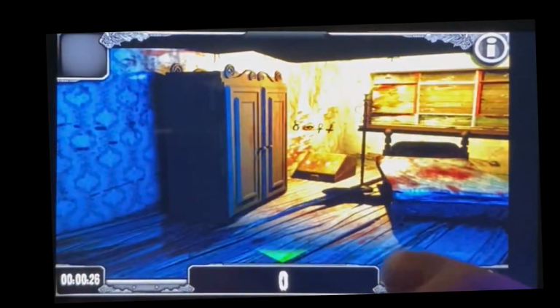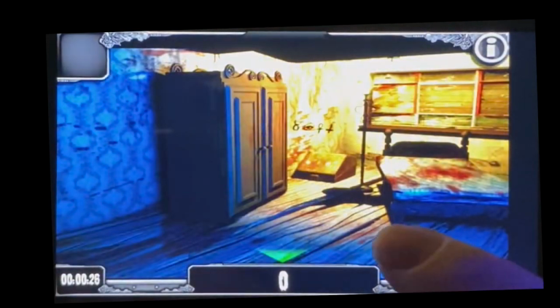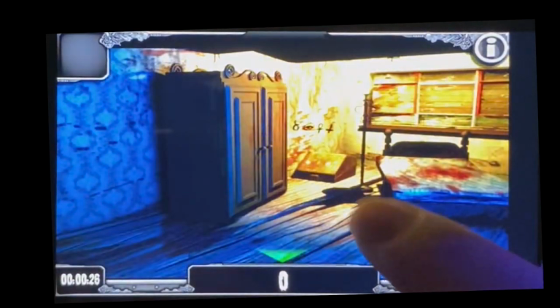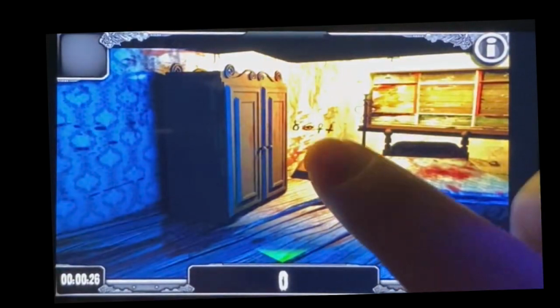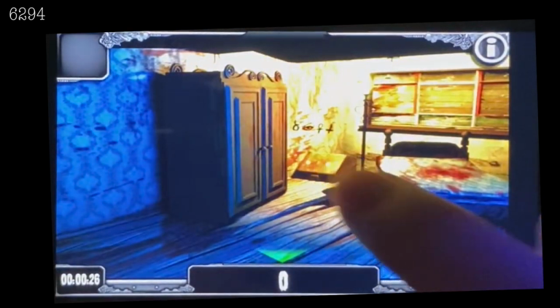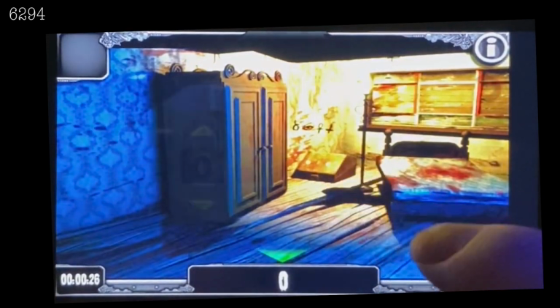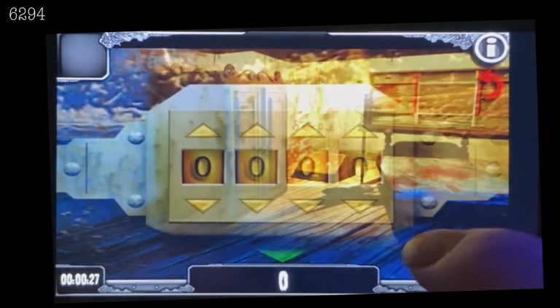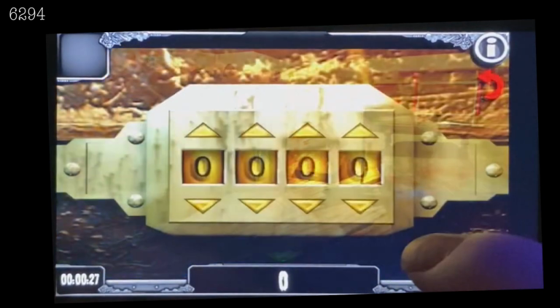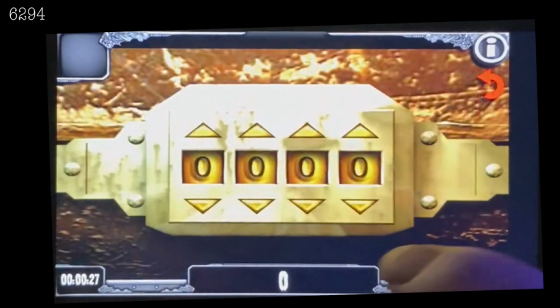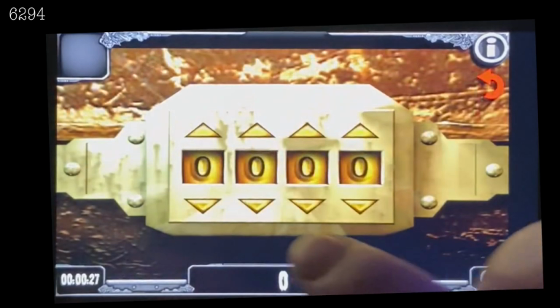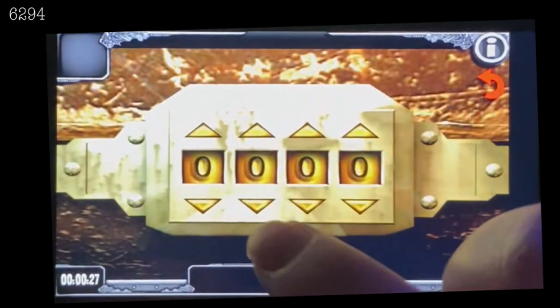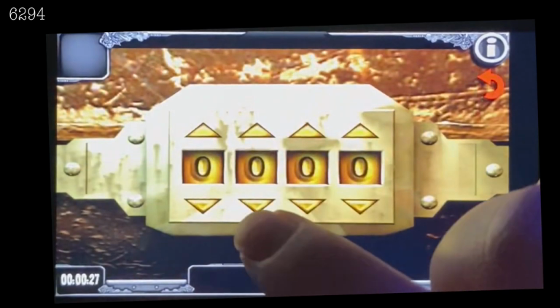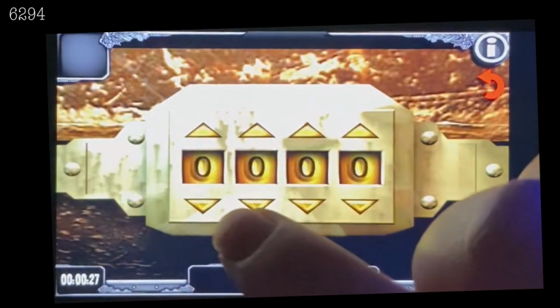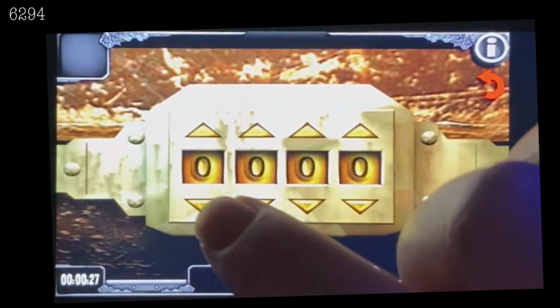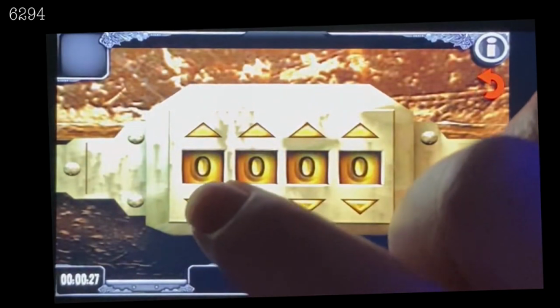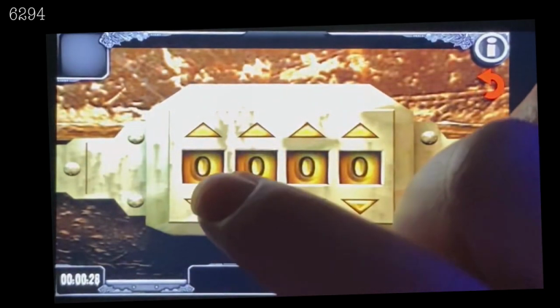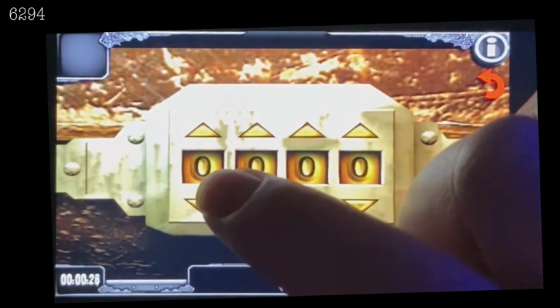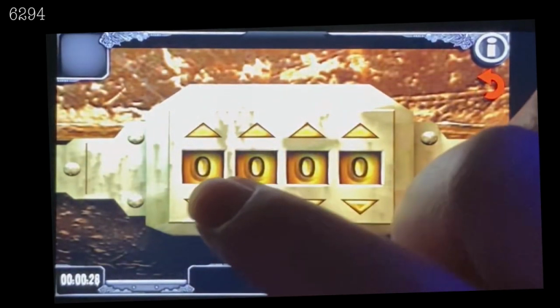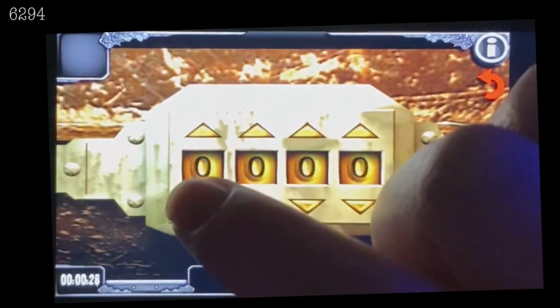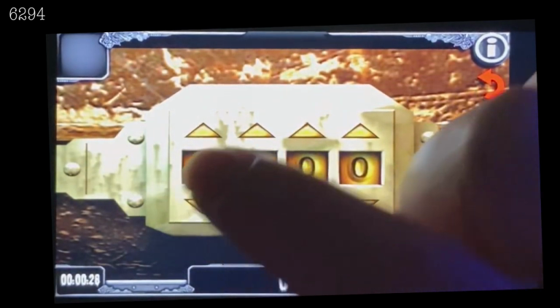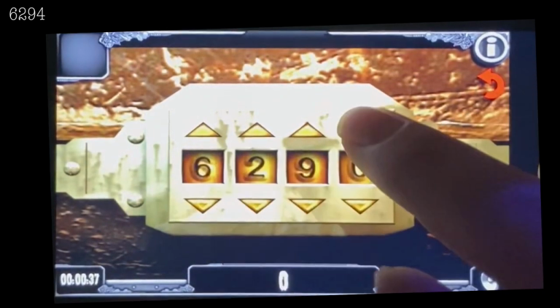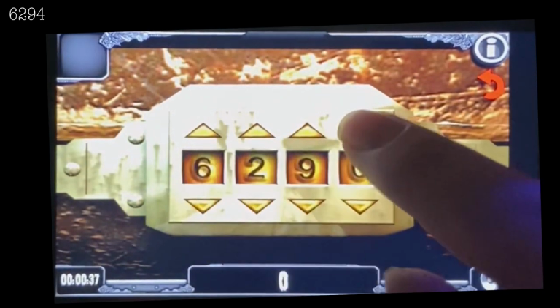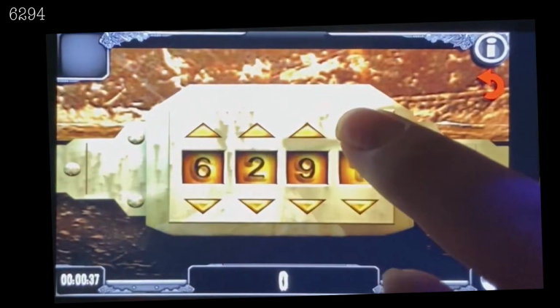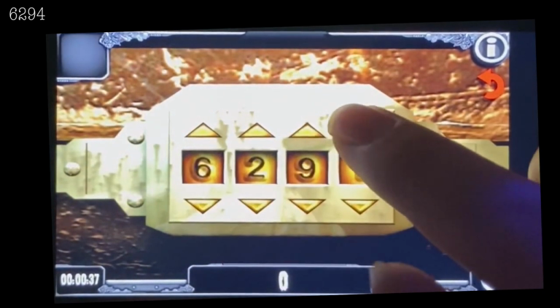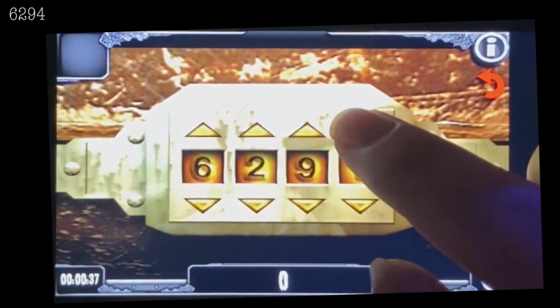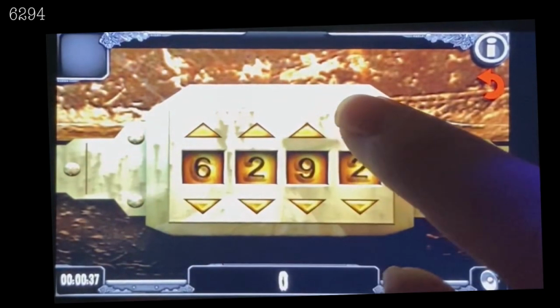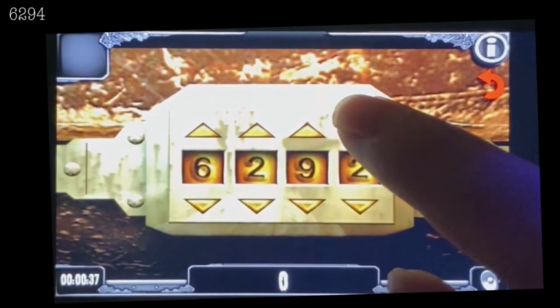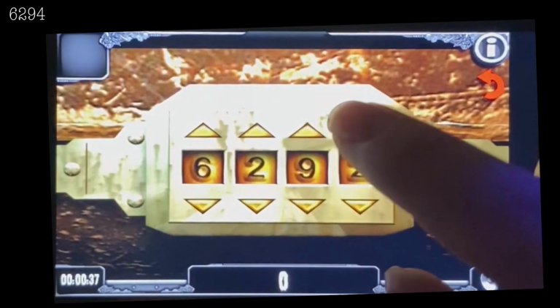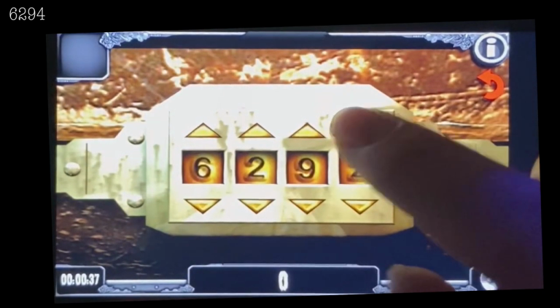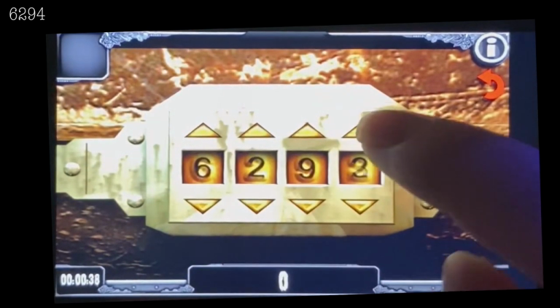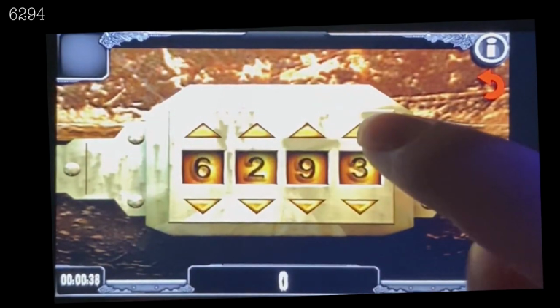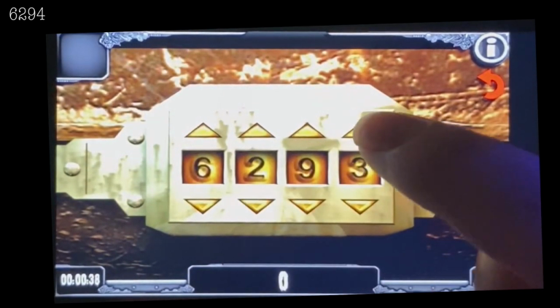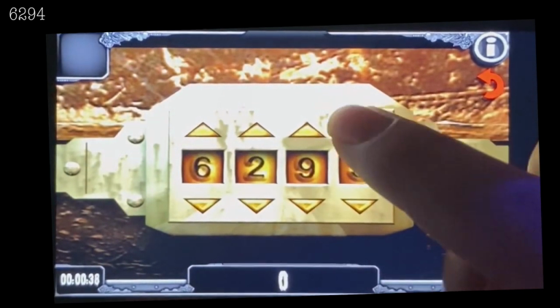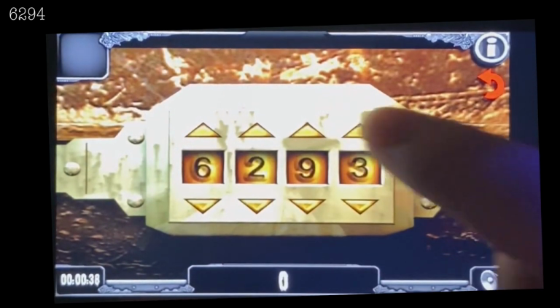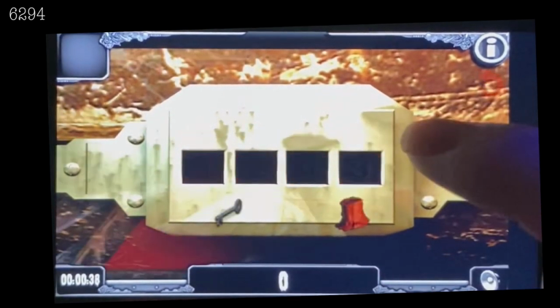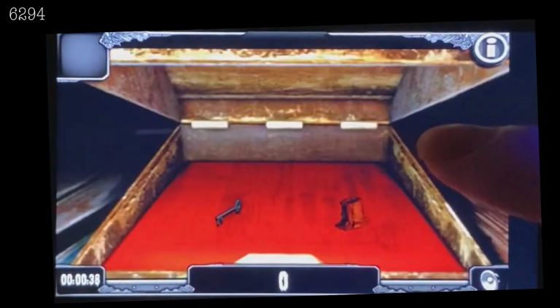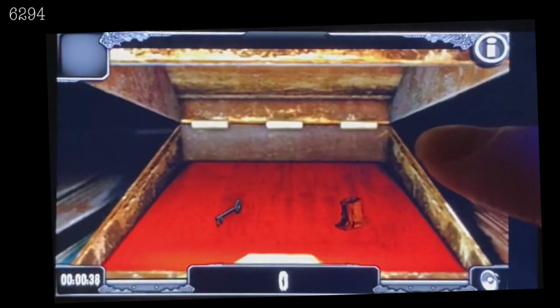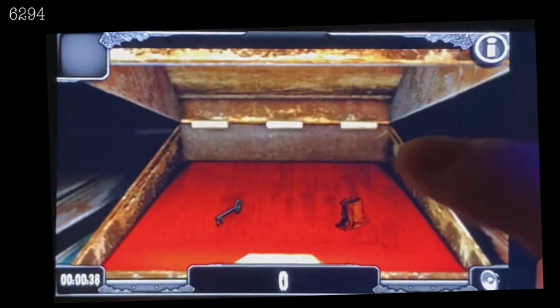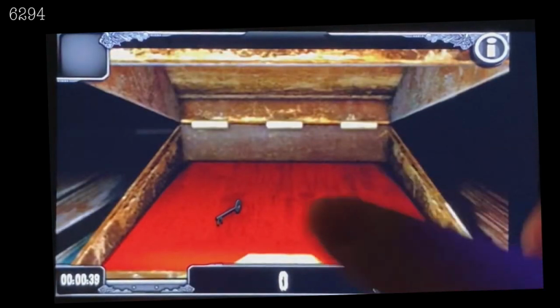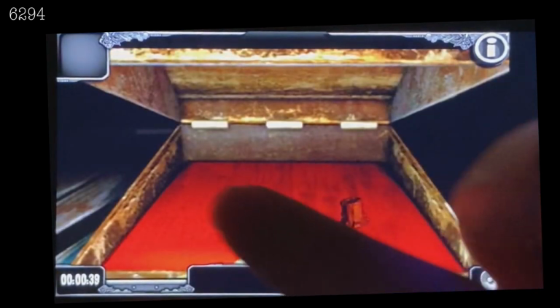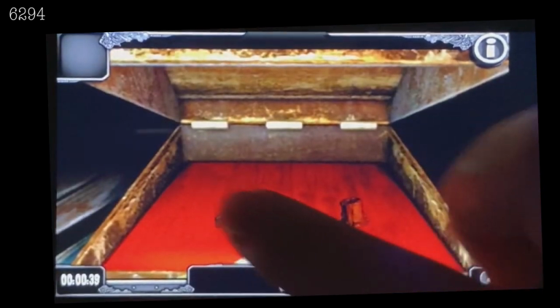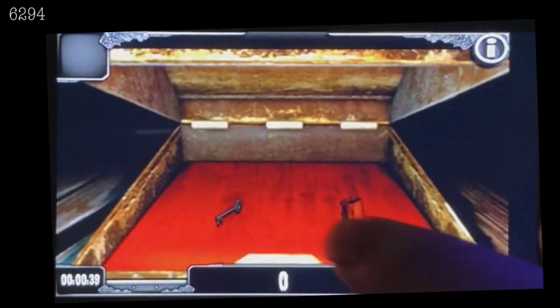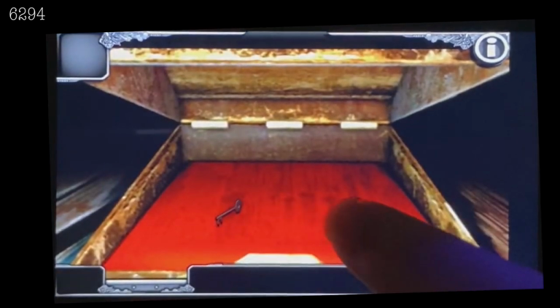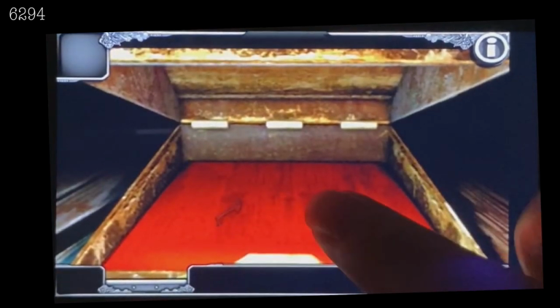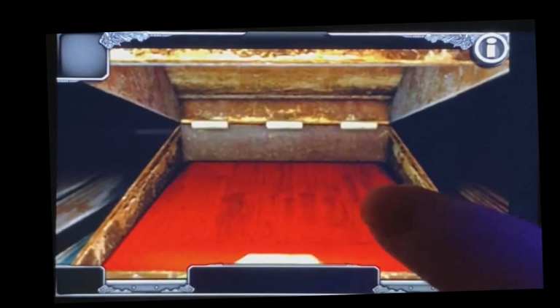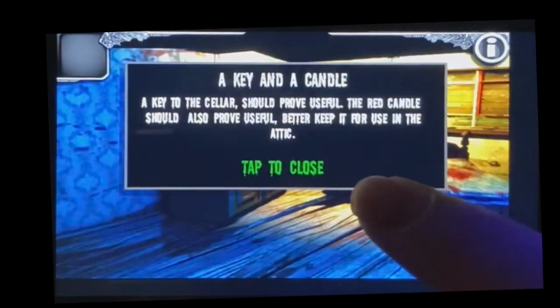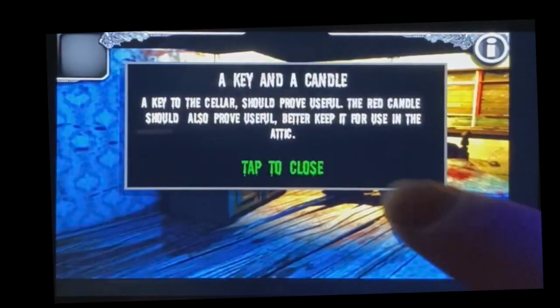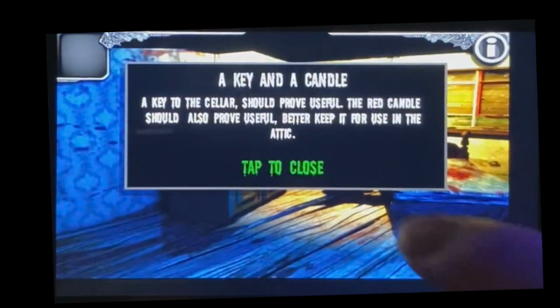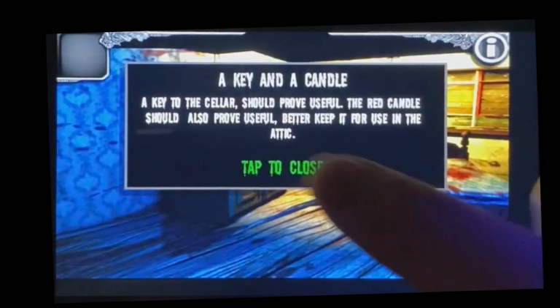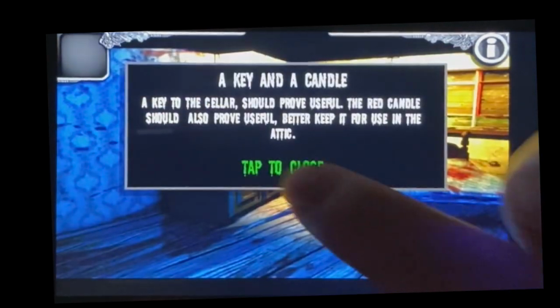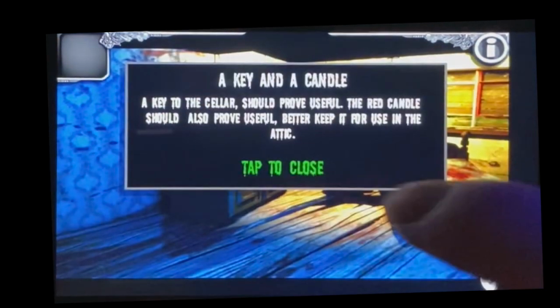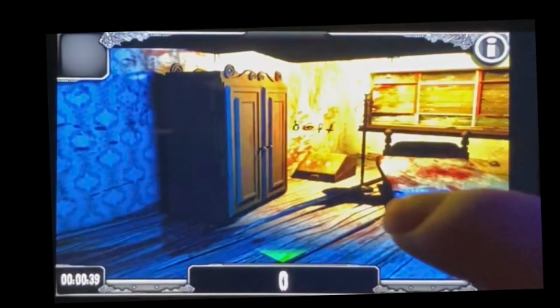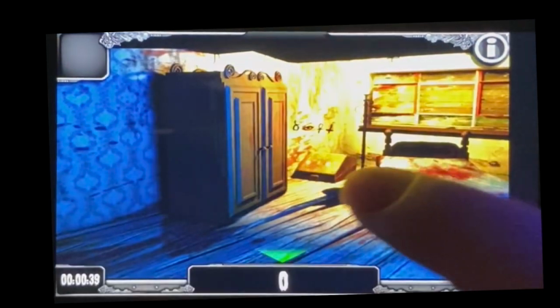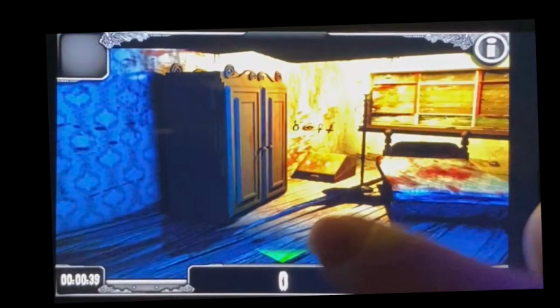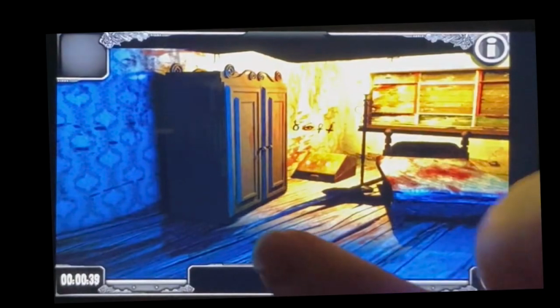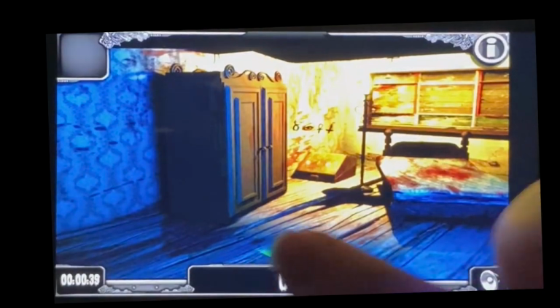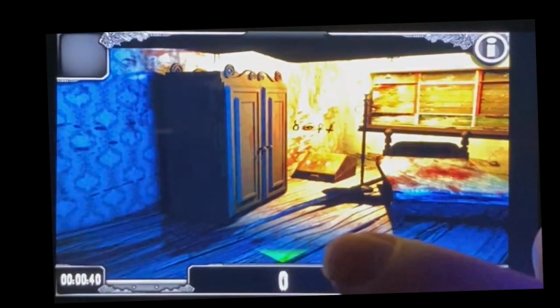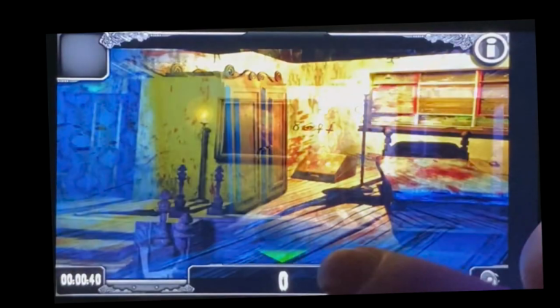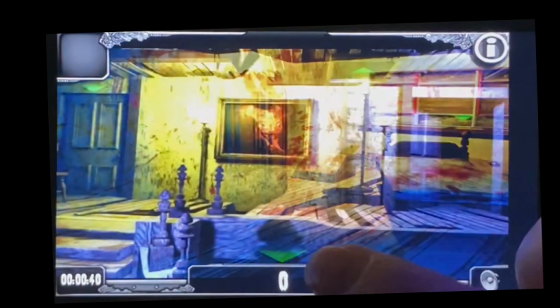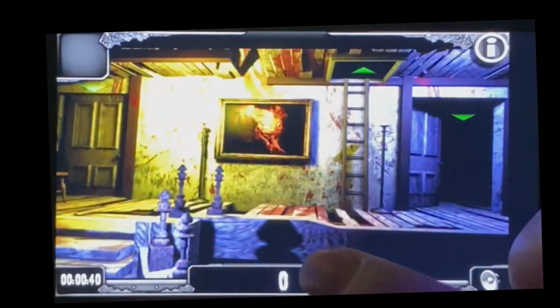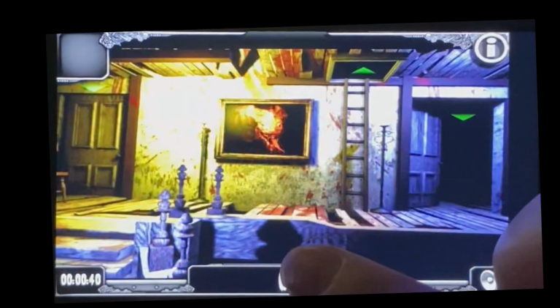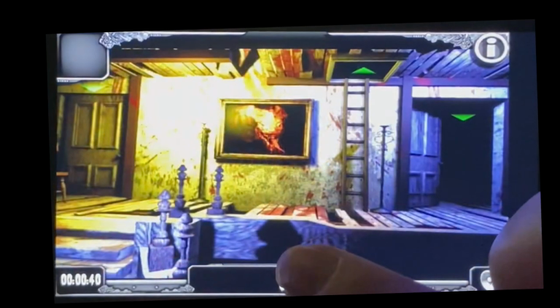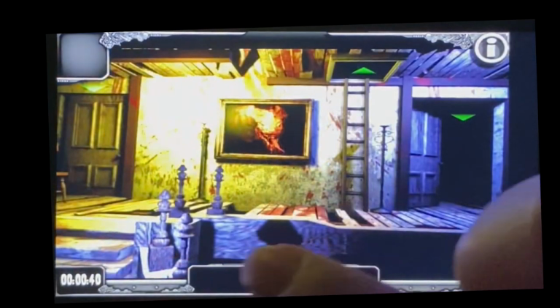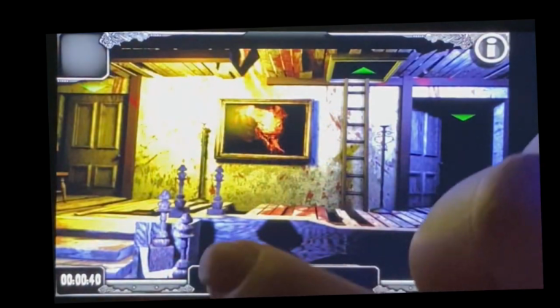Back down to the second floor, go into the bedroom on the right, hit up the first chest — combination 6294. Grab your first key and your first candle.